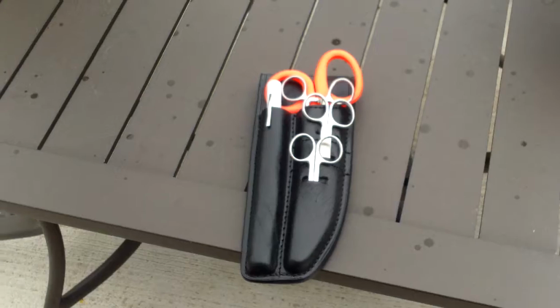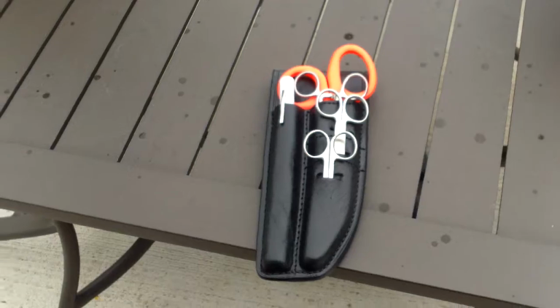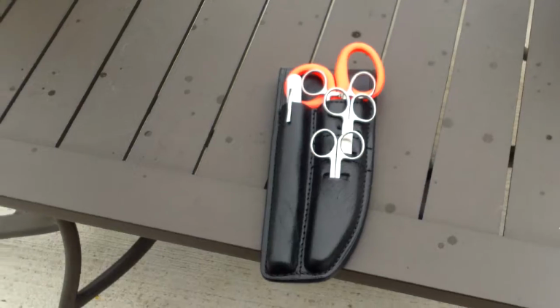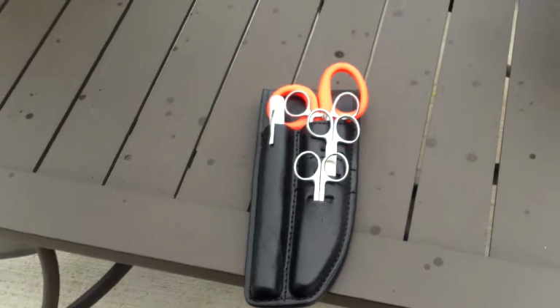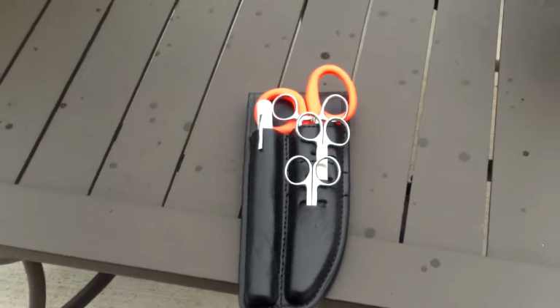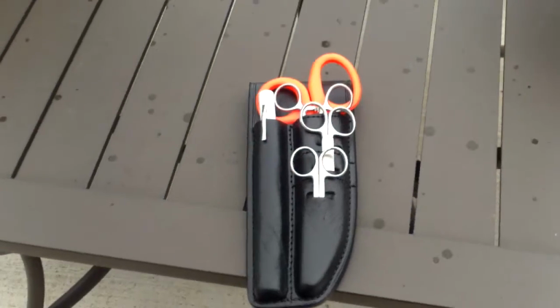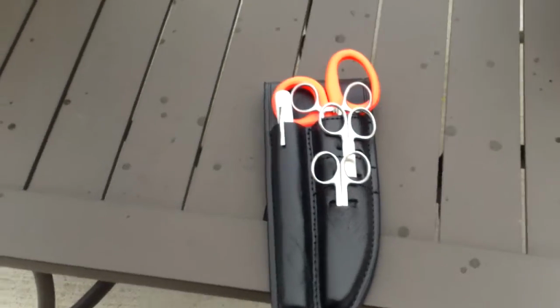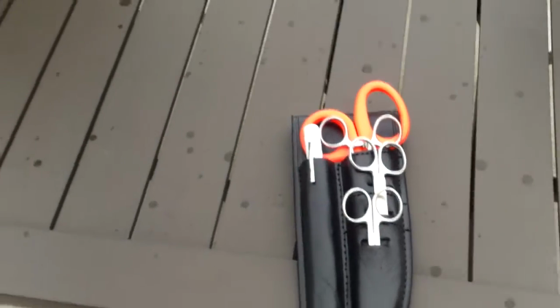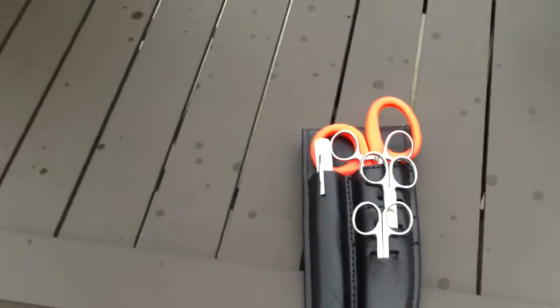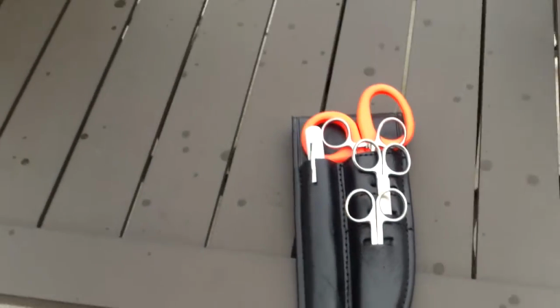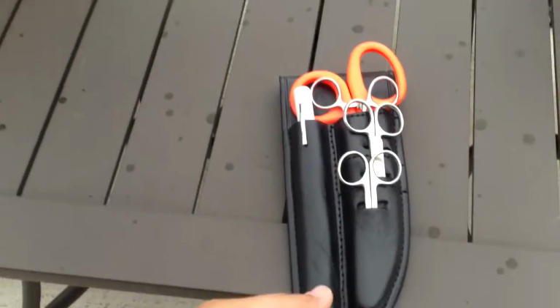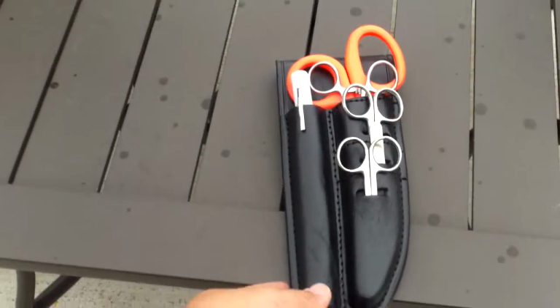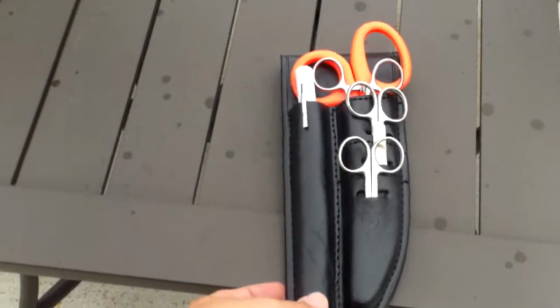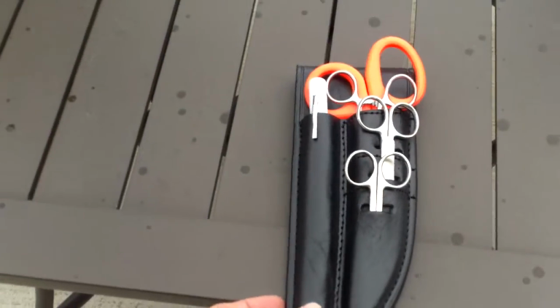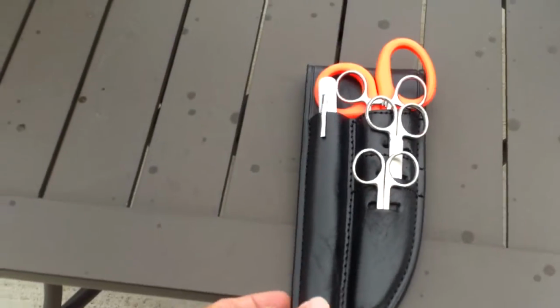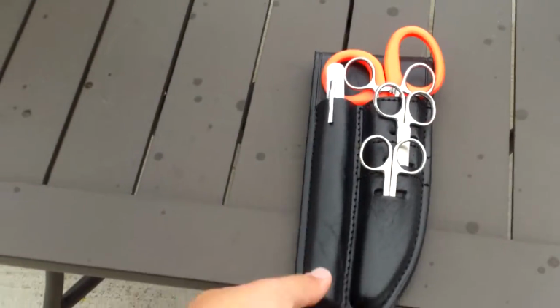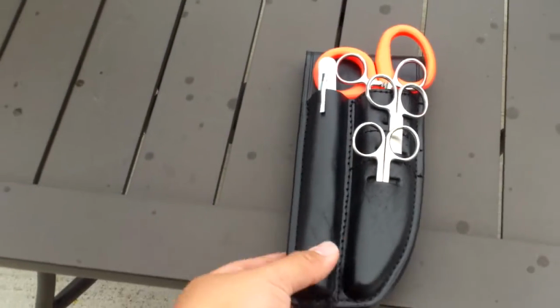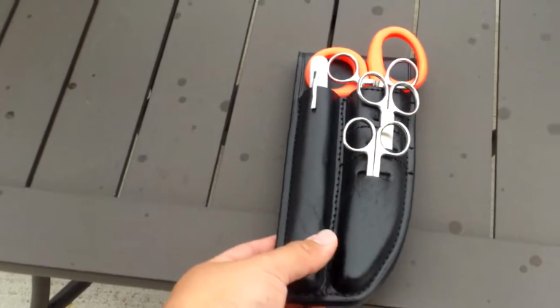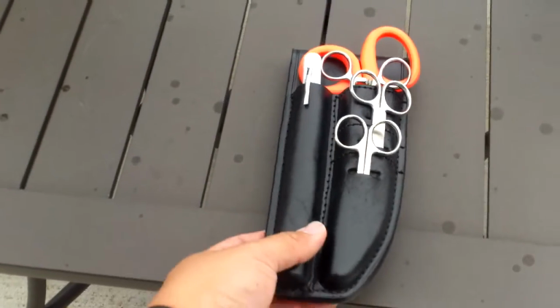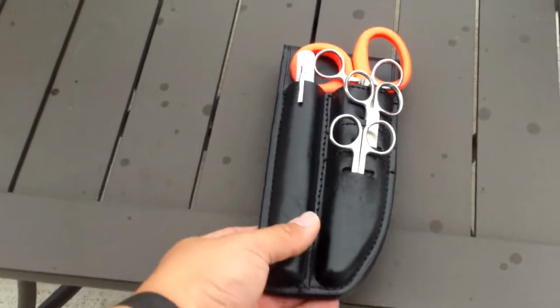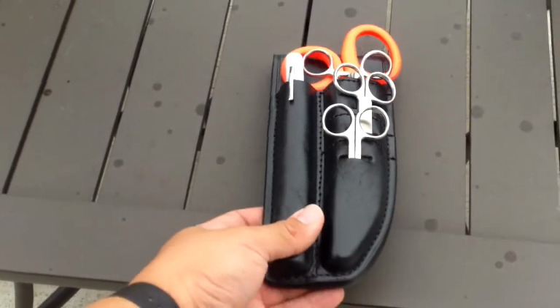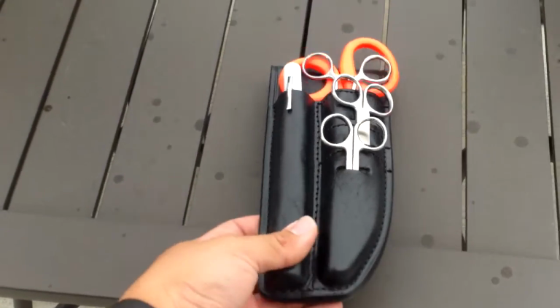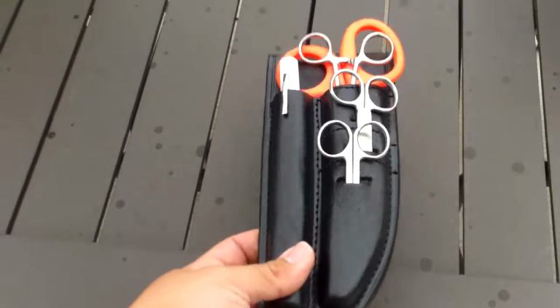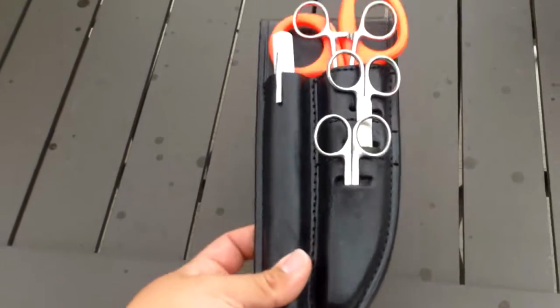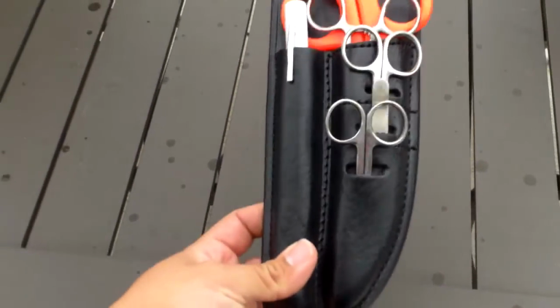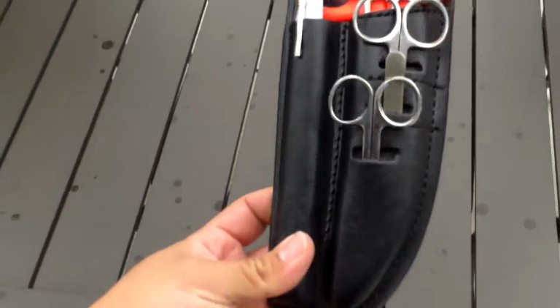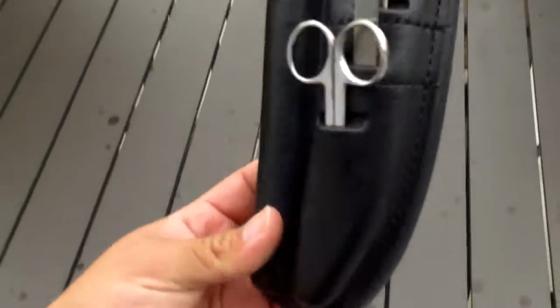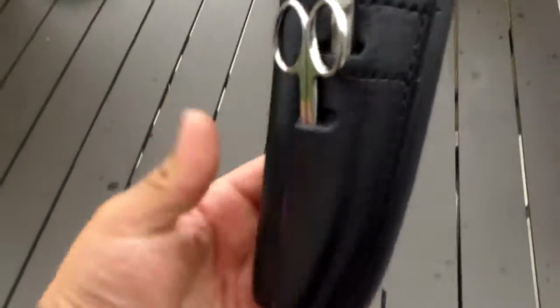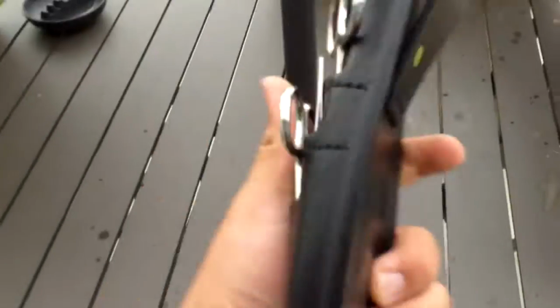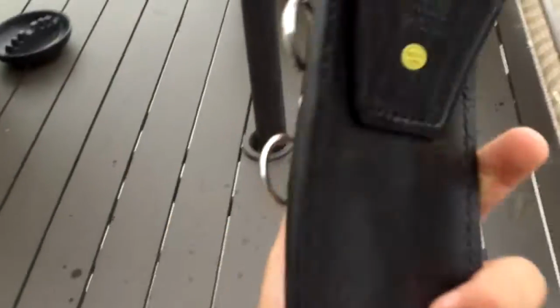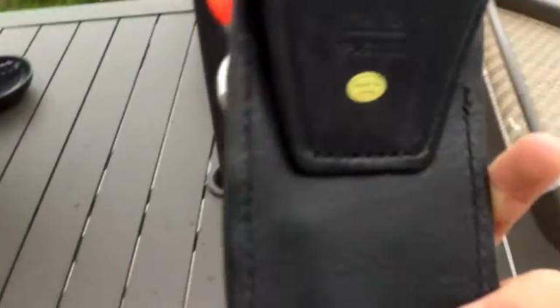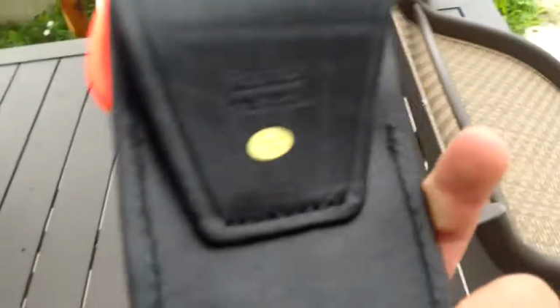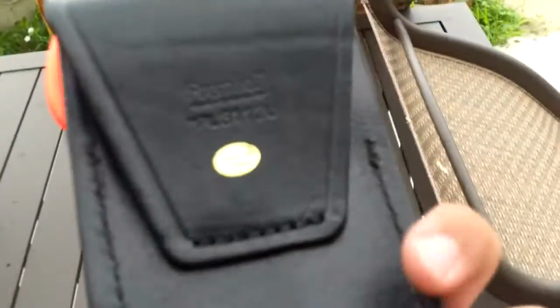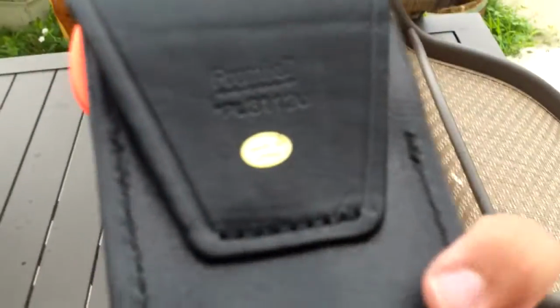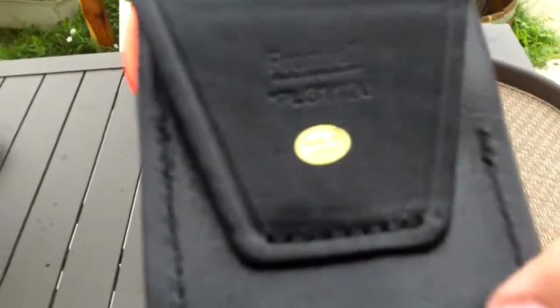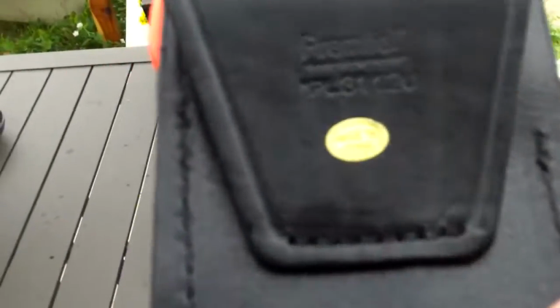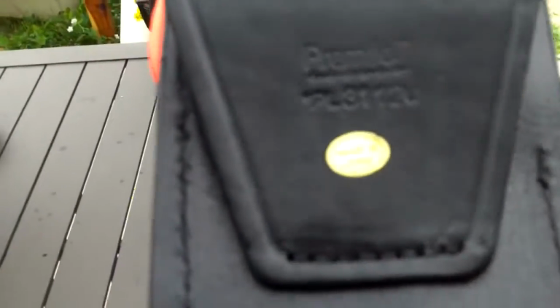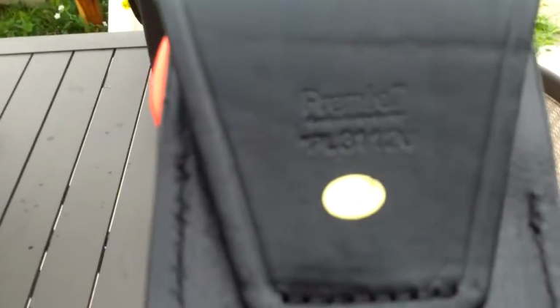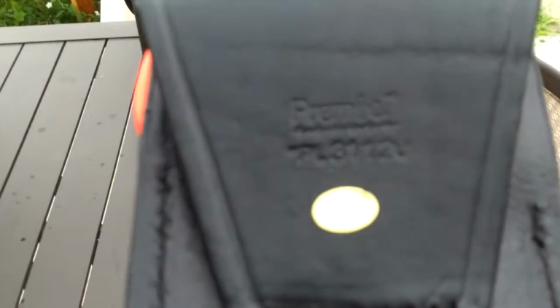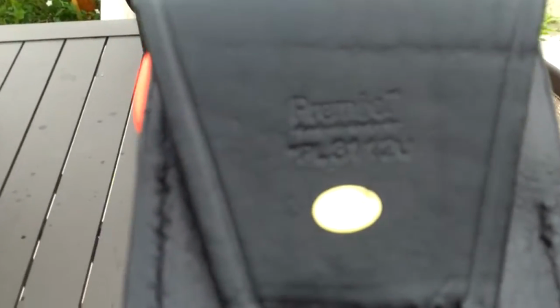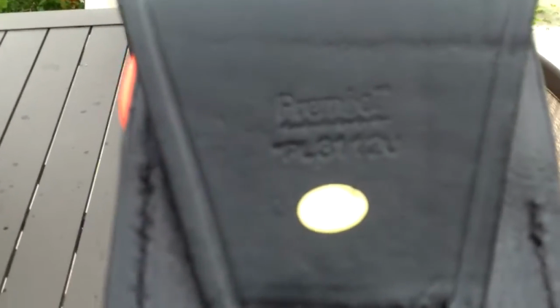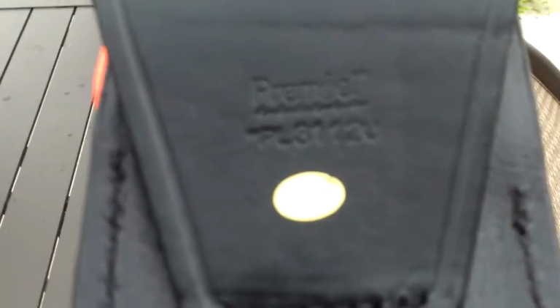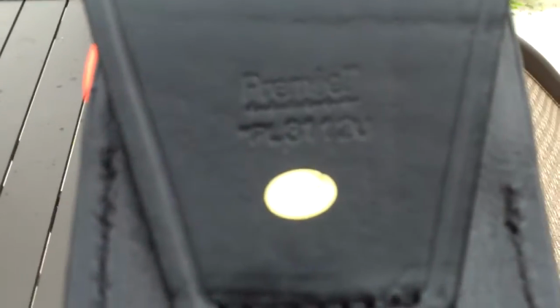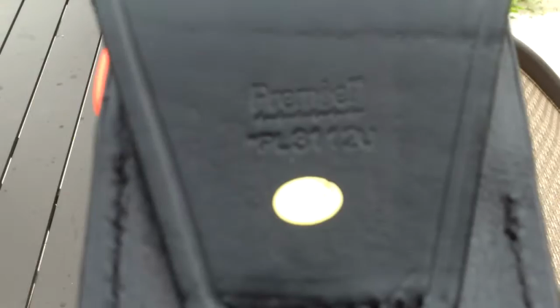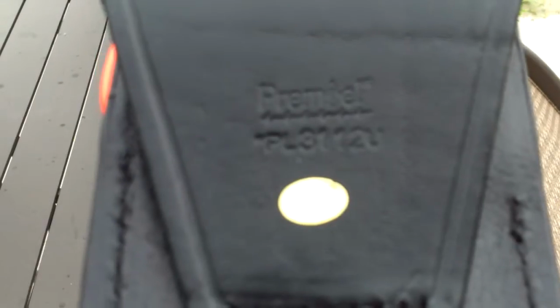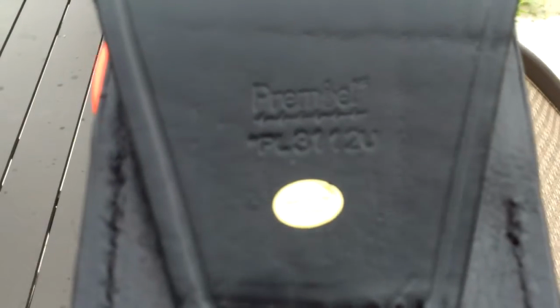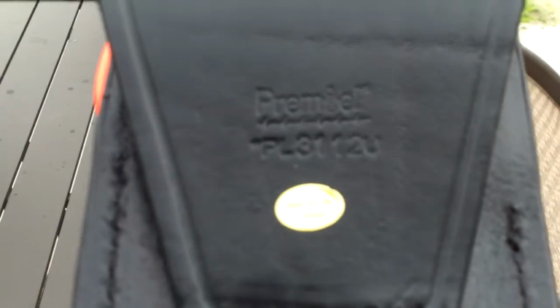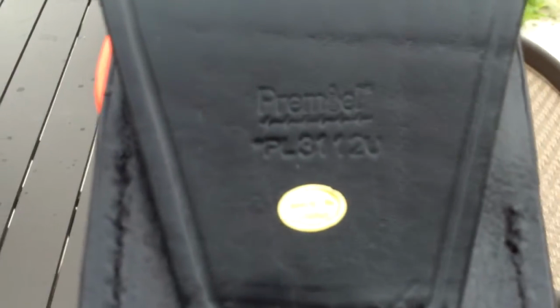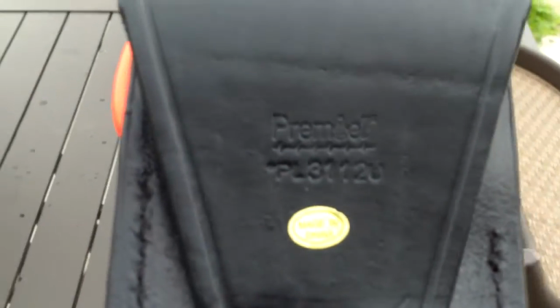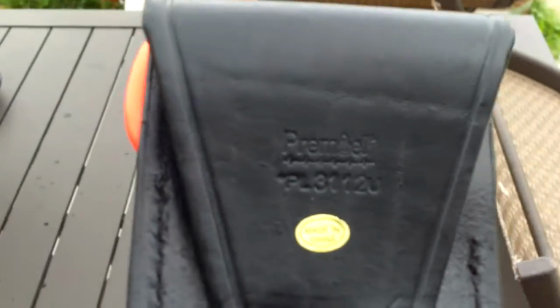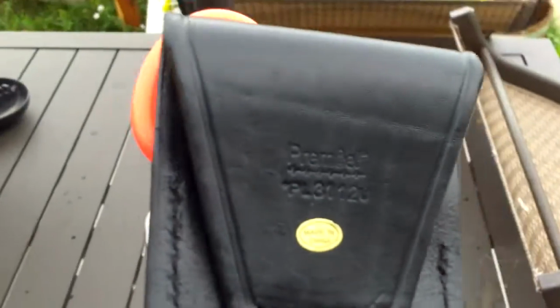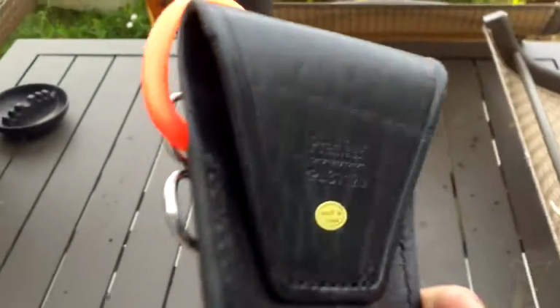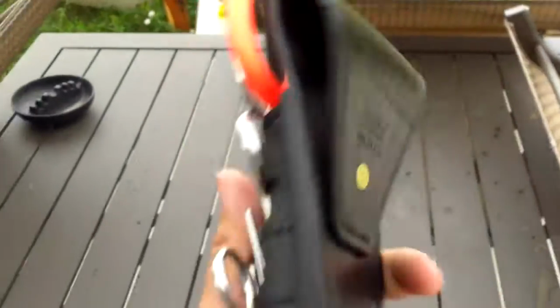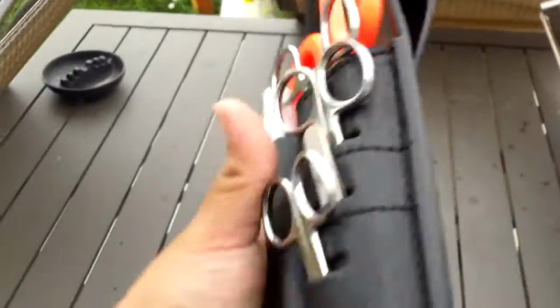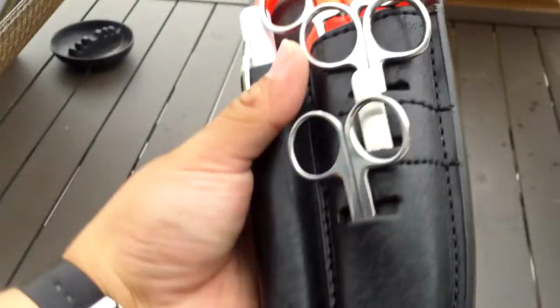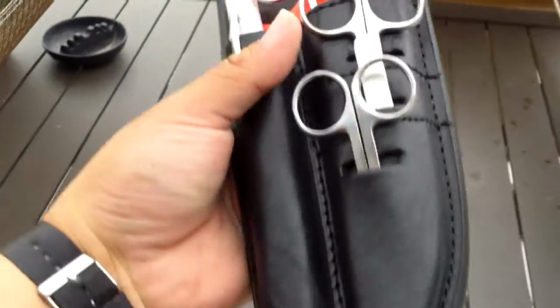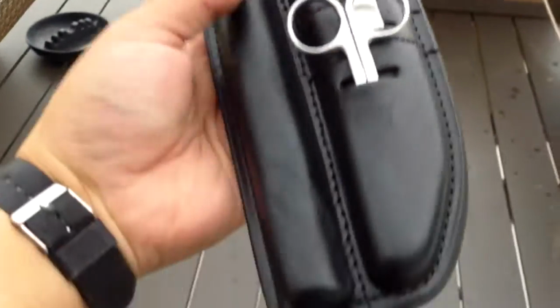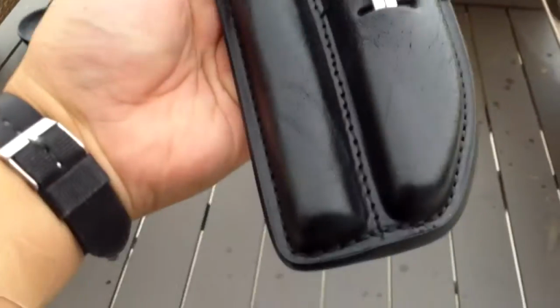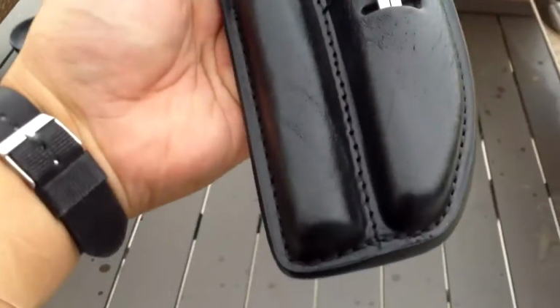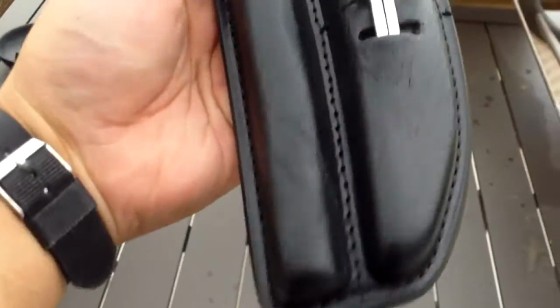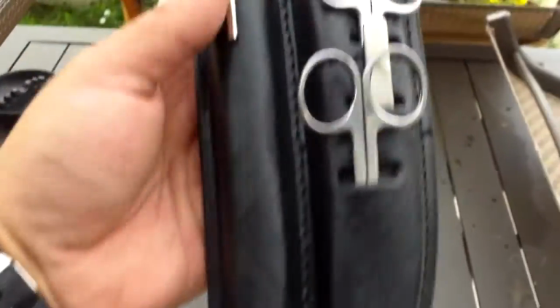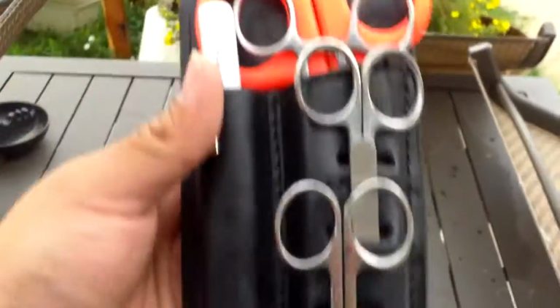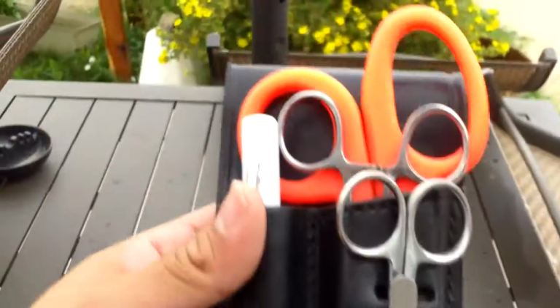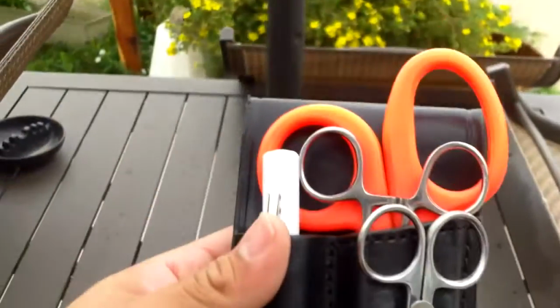Hey, what is up YouTube? I'm back again with another review. Today we're going to be taking a look at the Premier EMS Holster Kit.